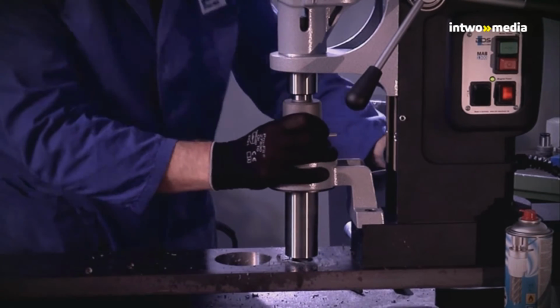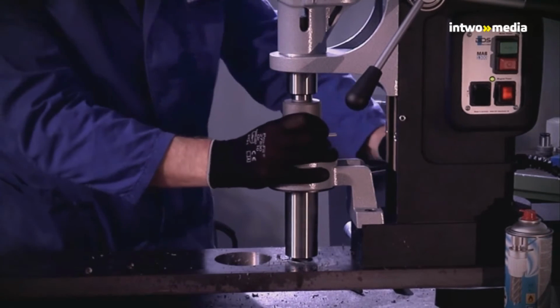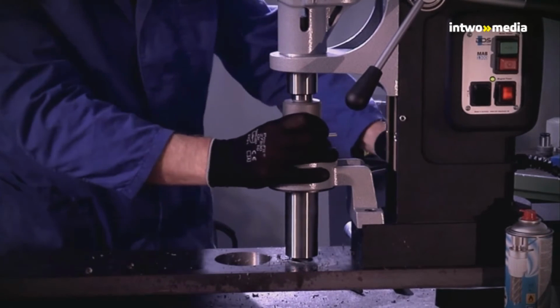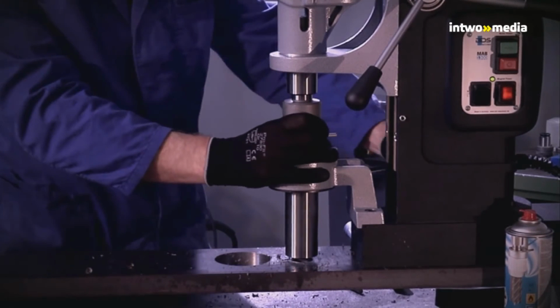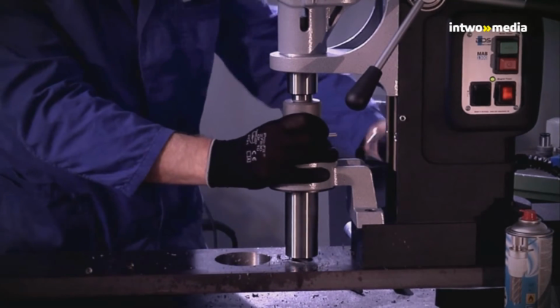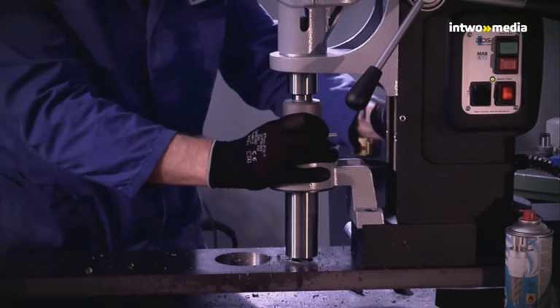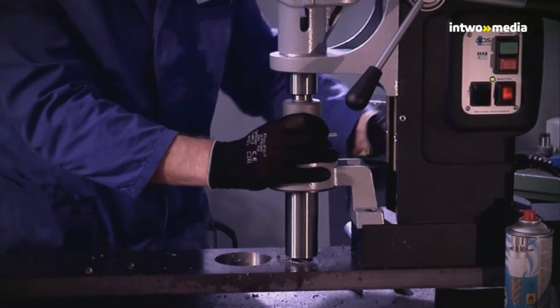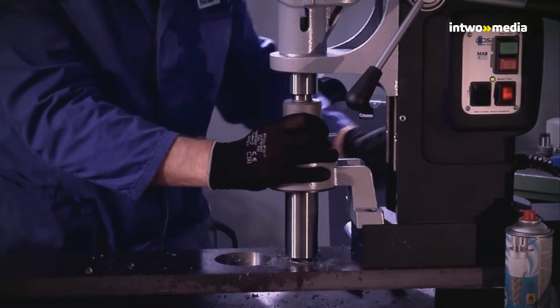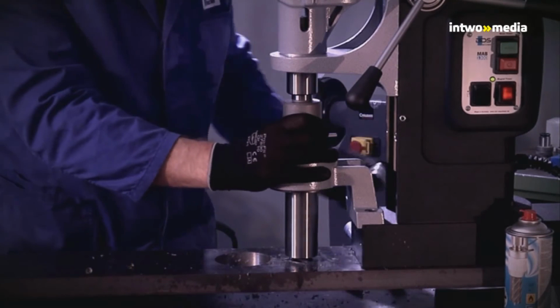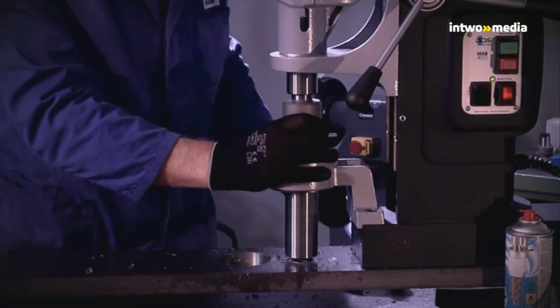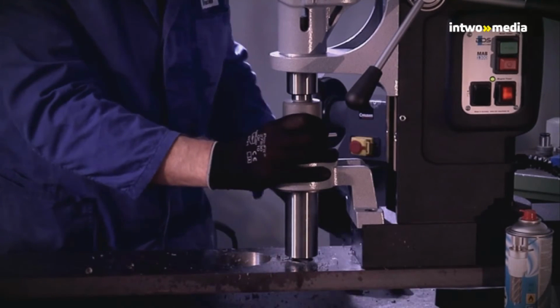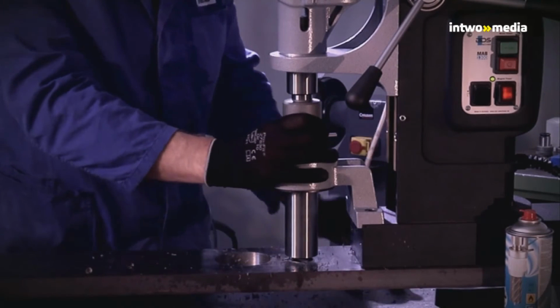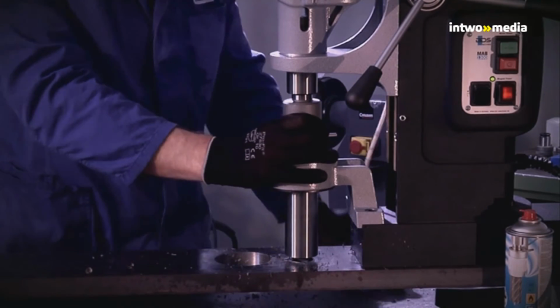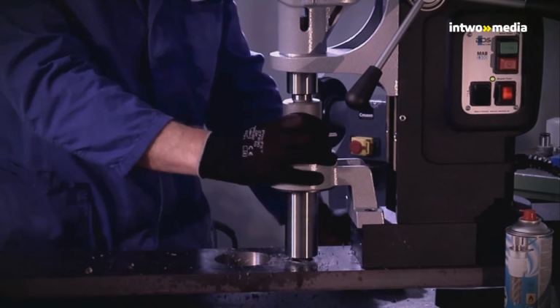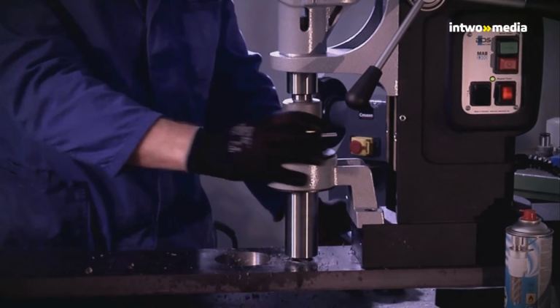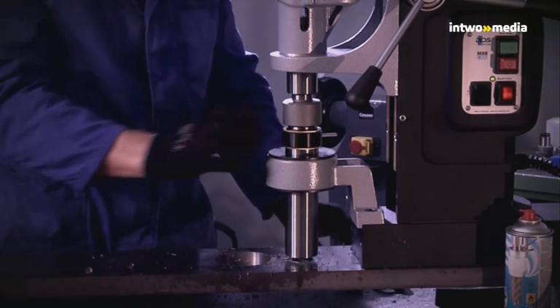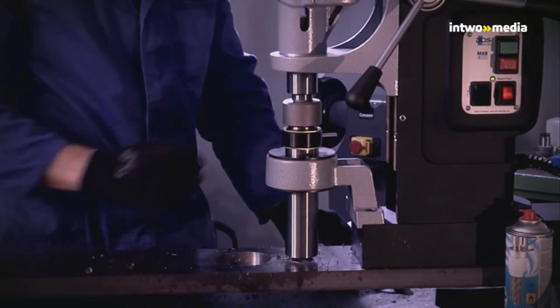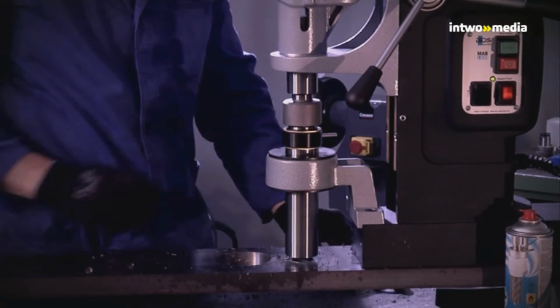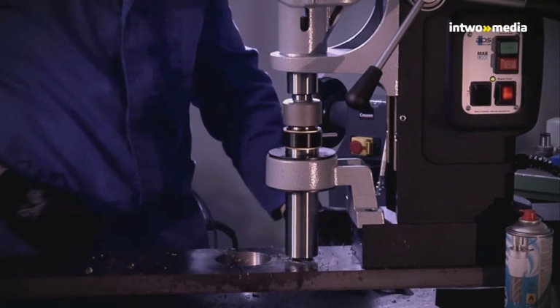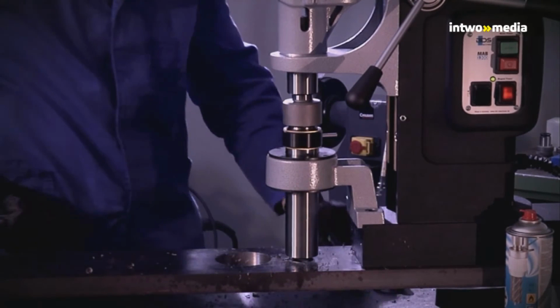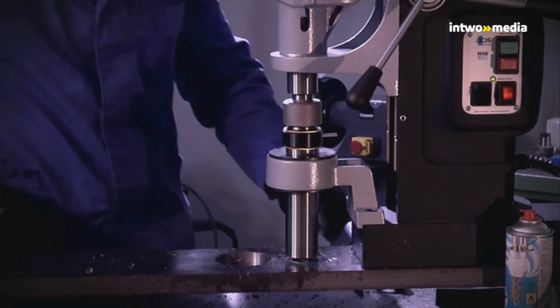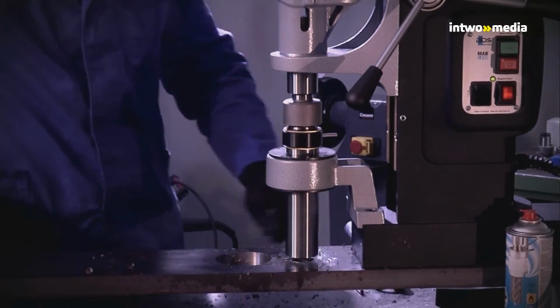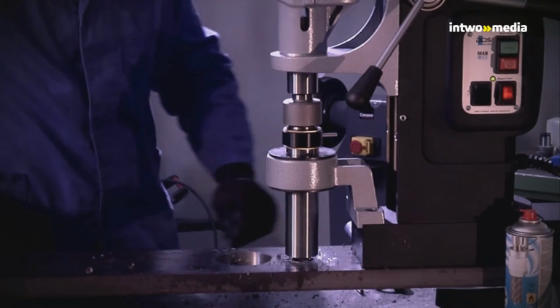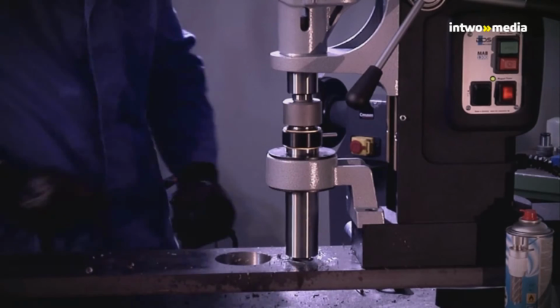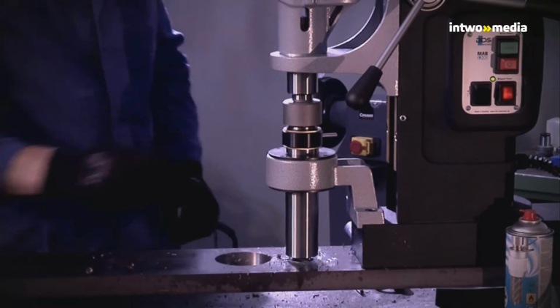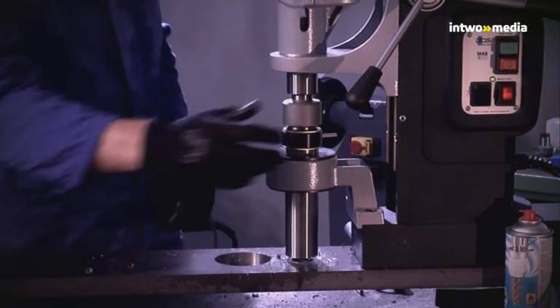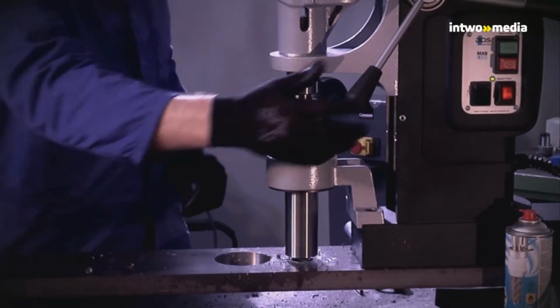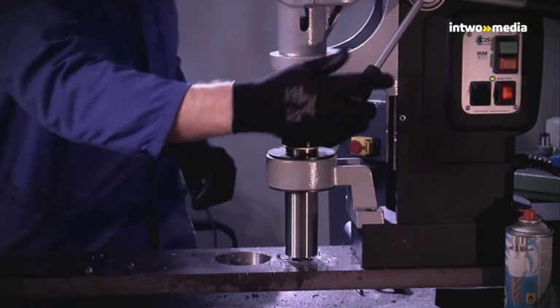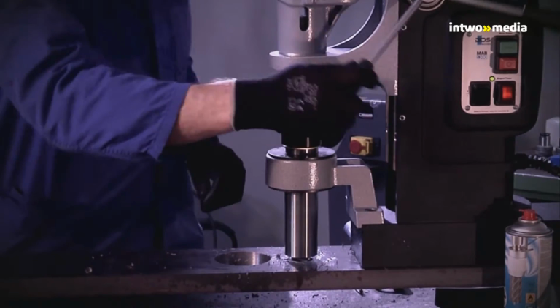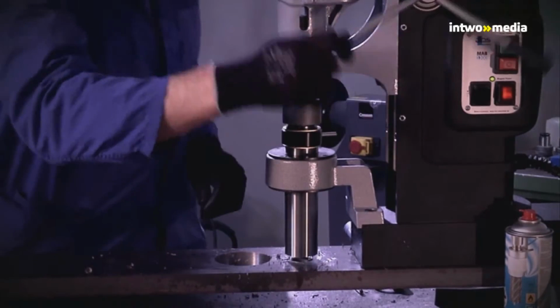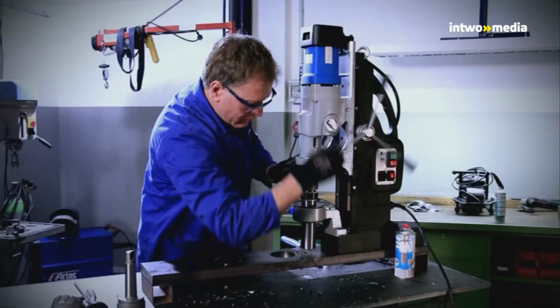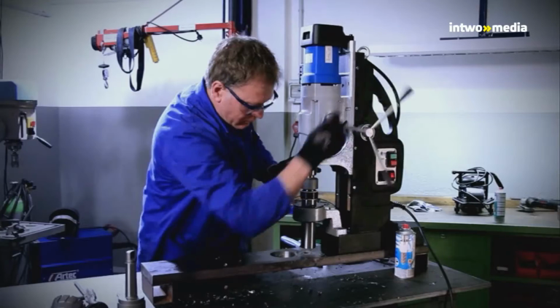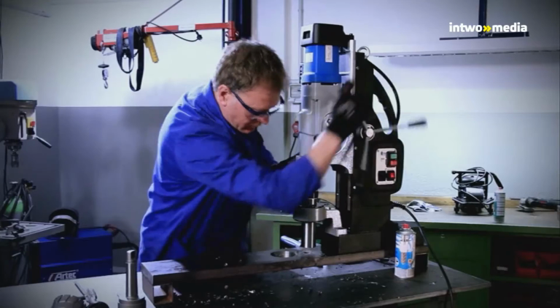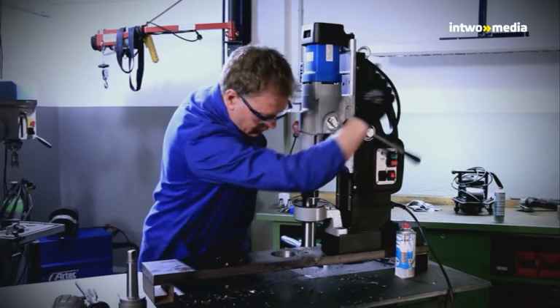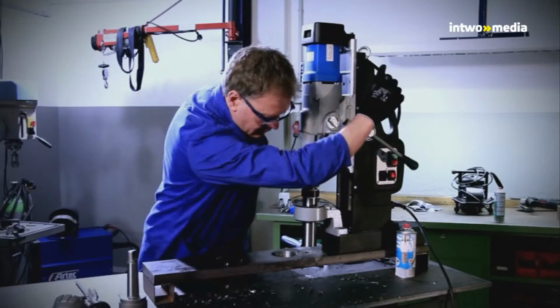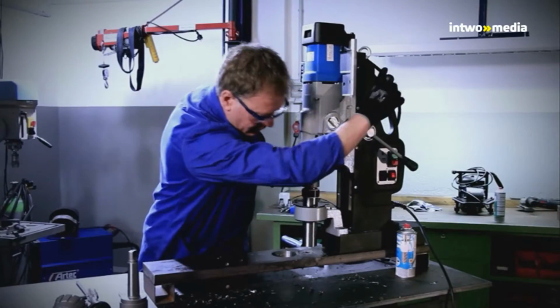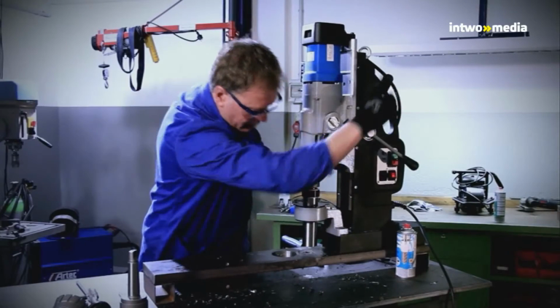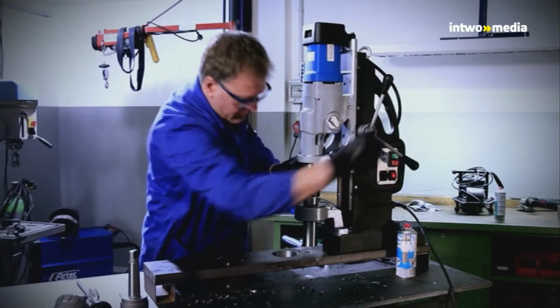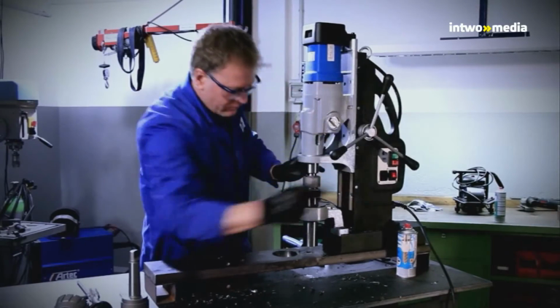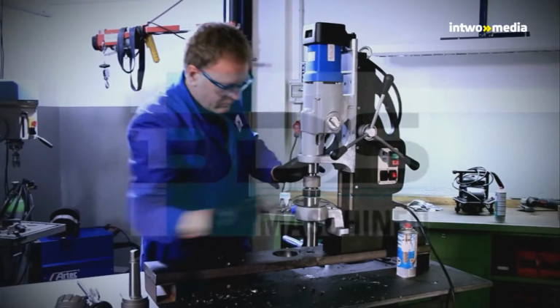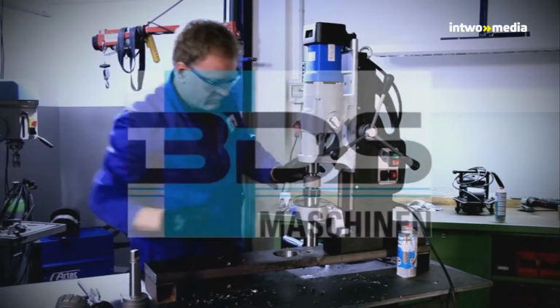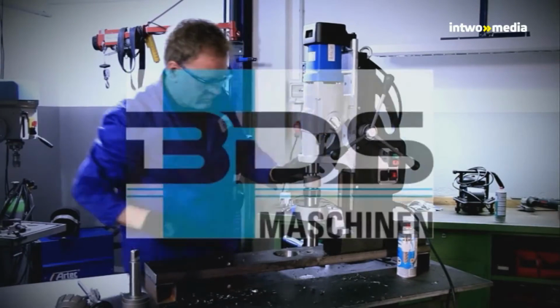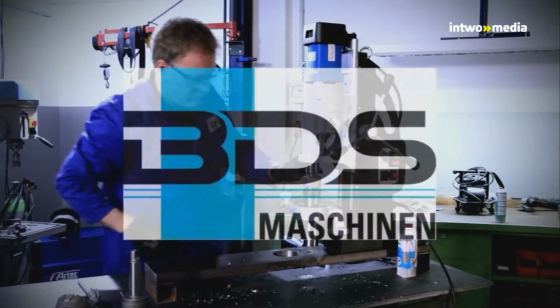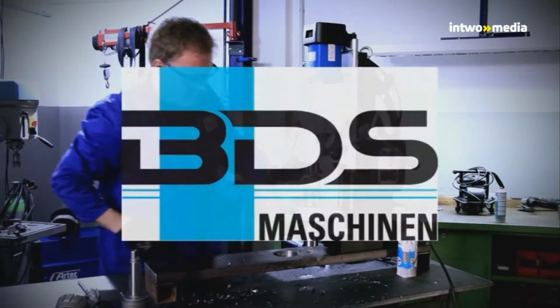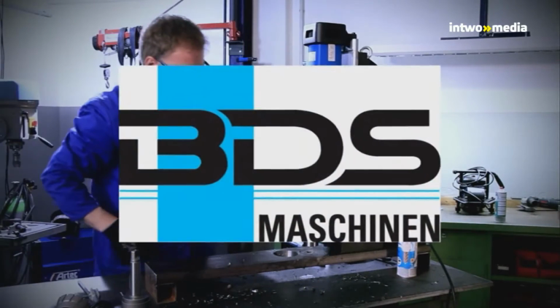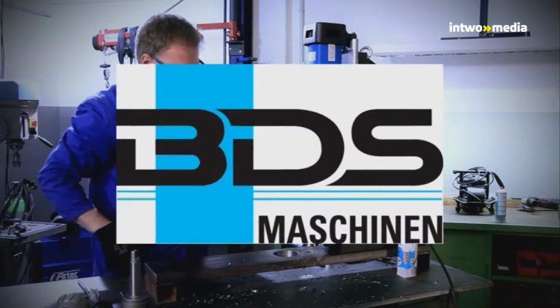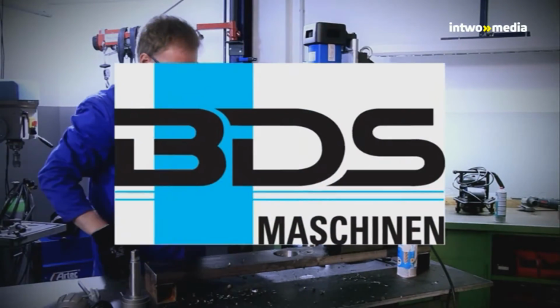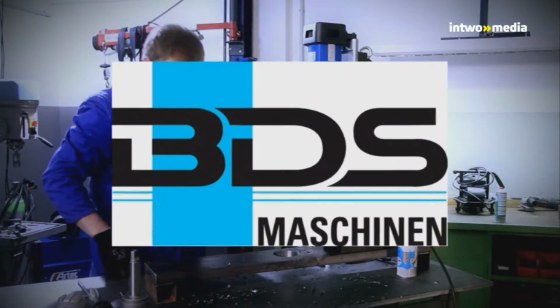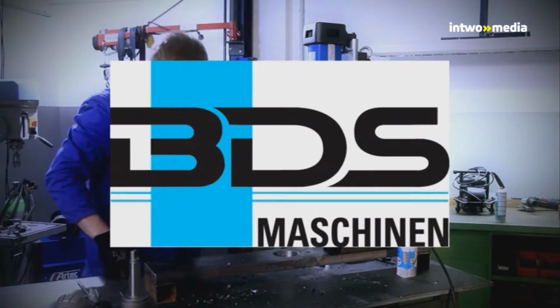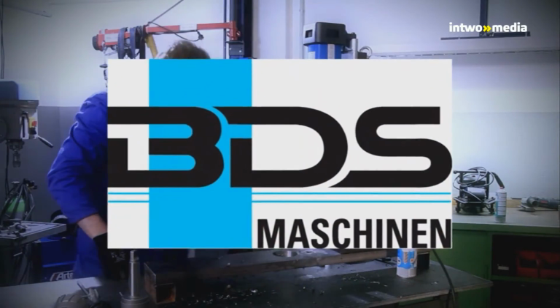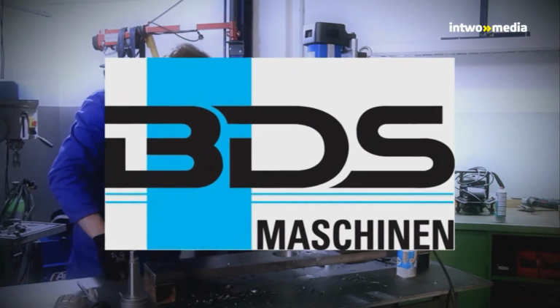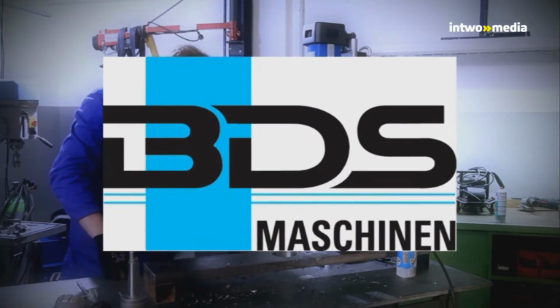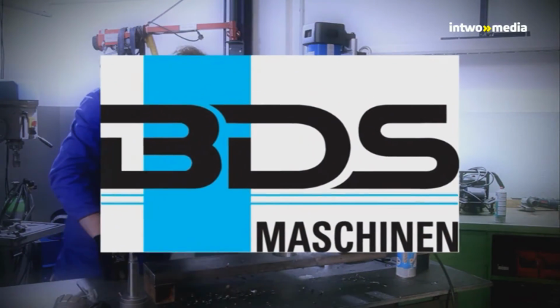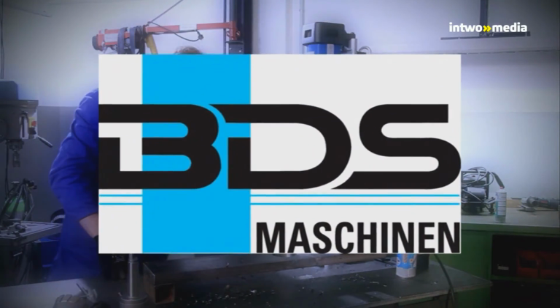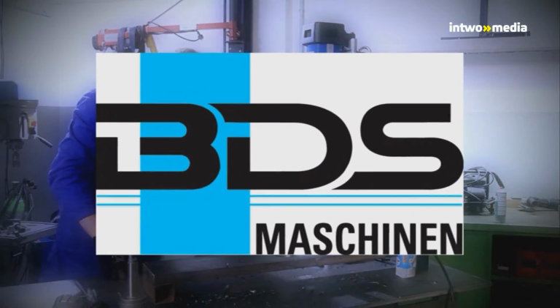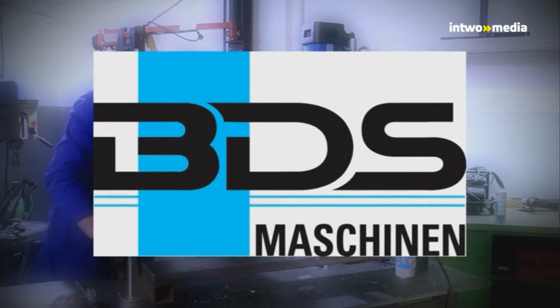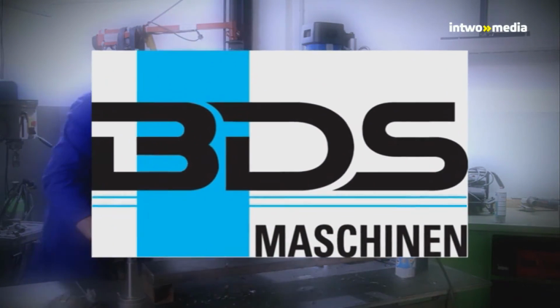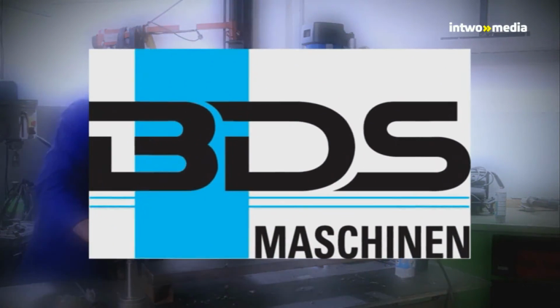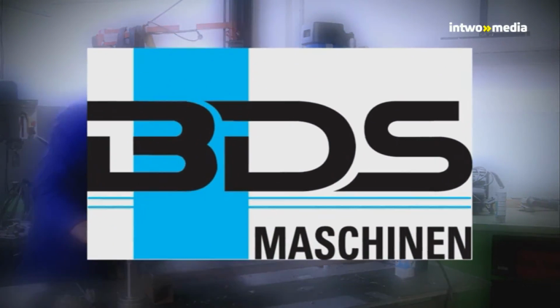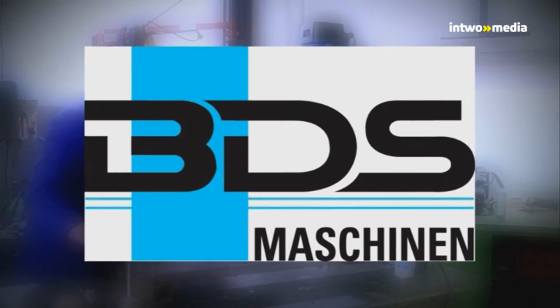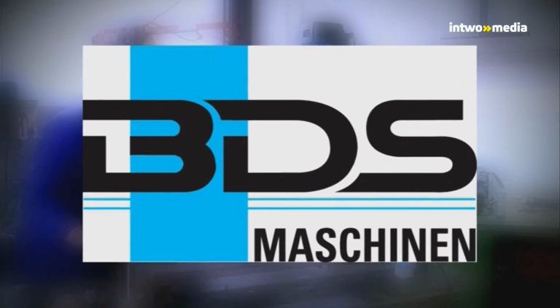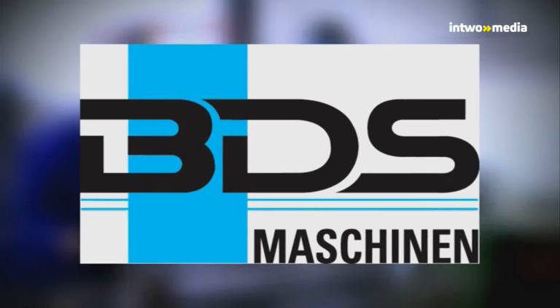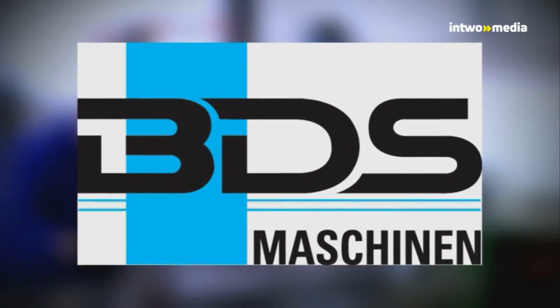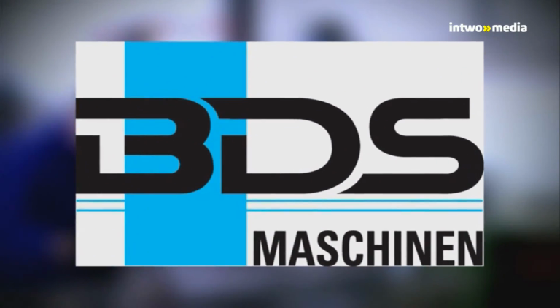We thank you for your attention and wish you successful work with the BDS MAB1300.